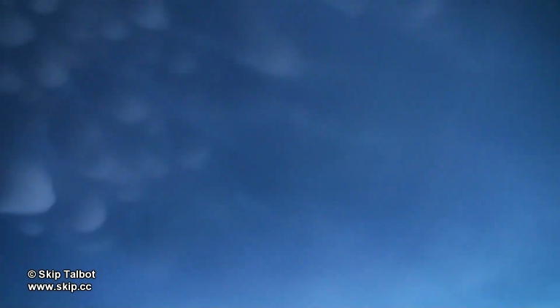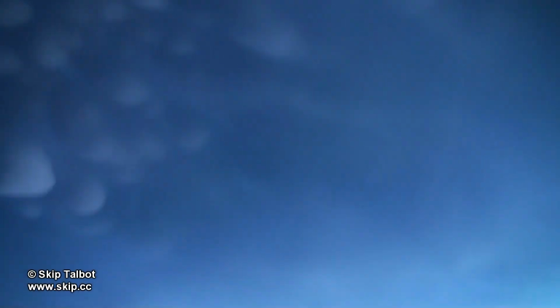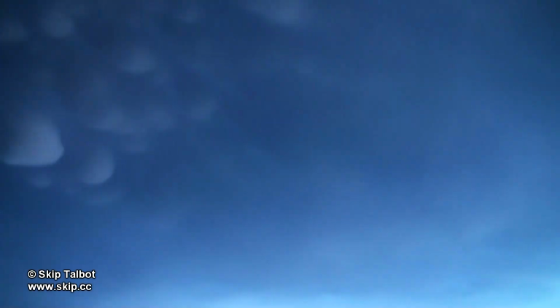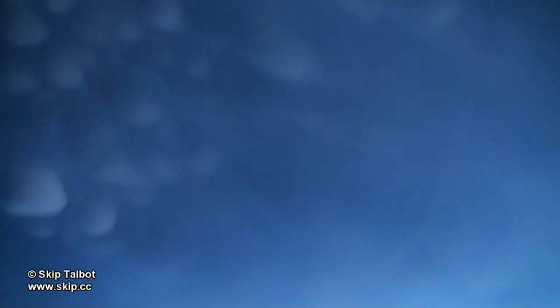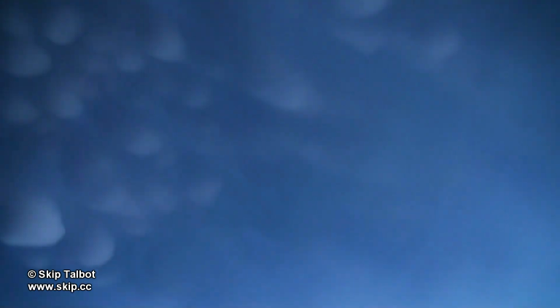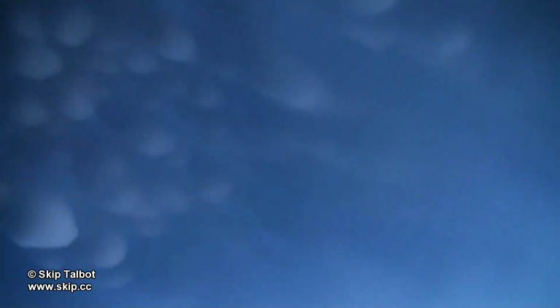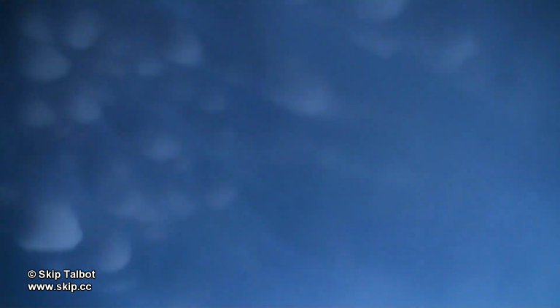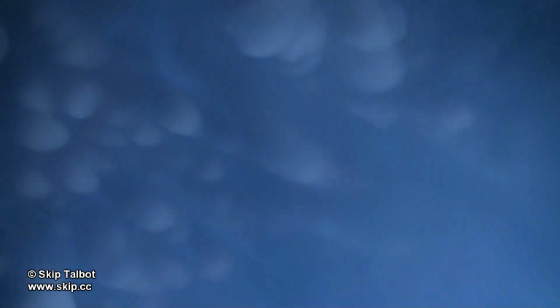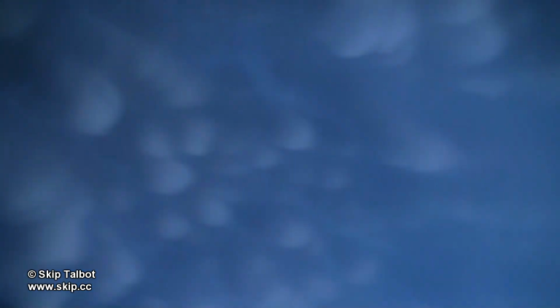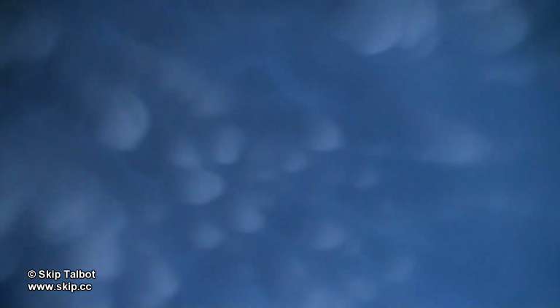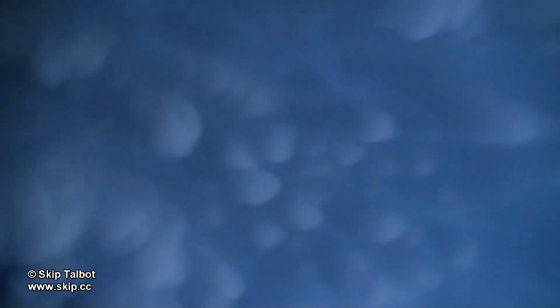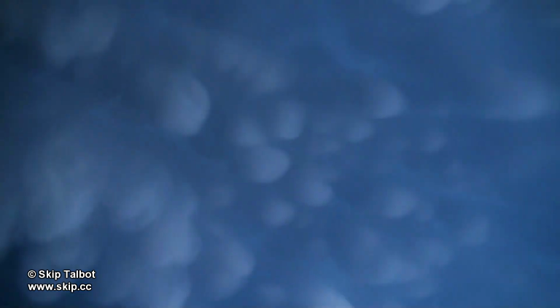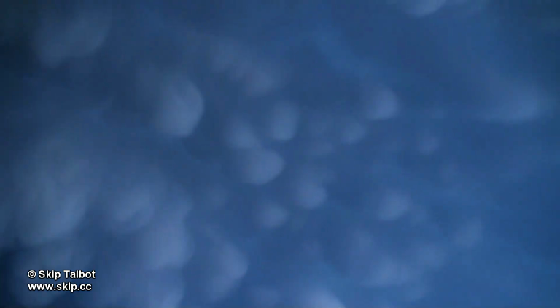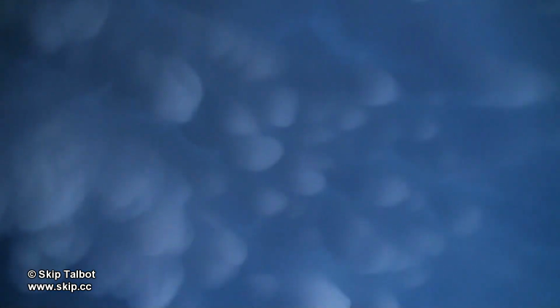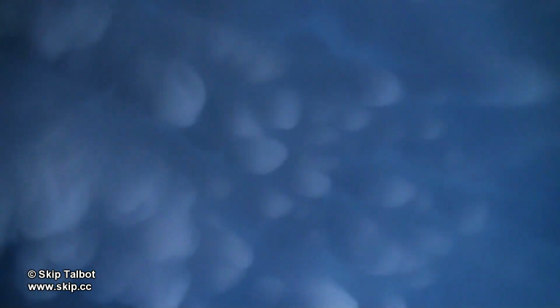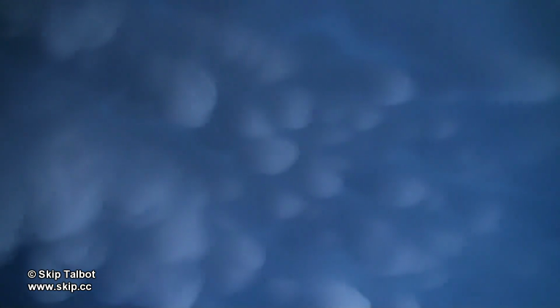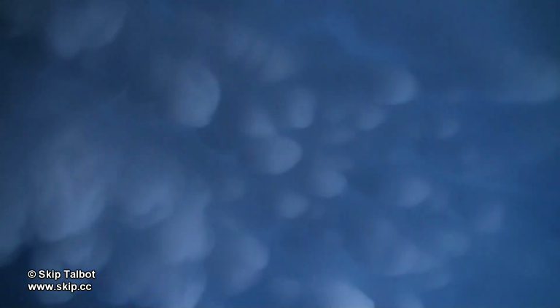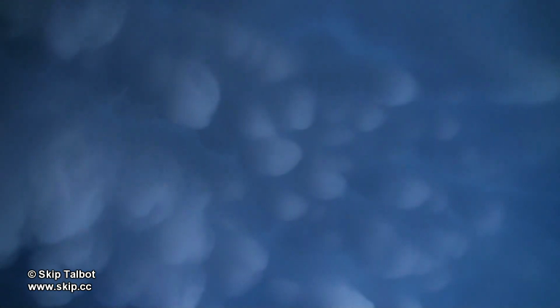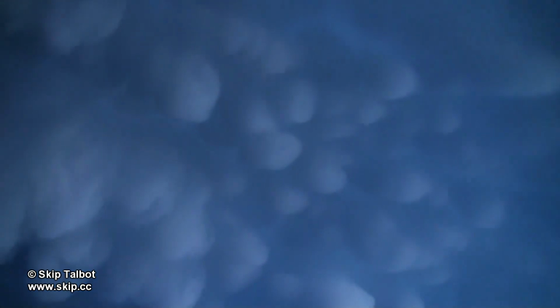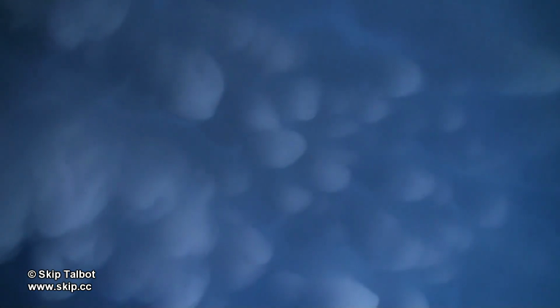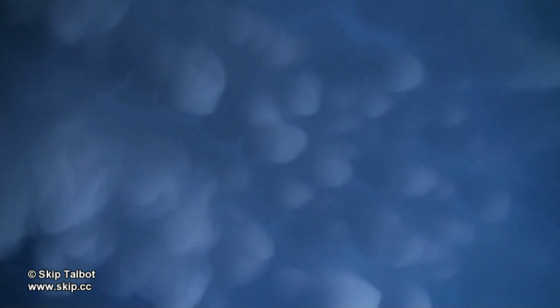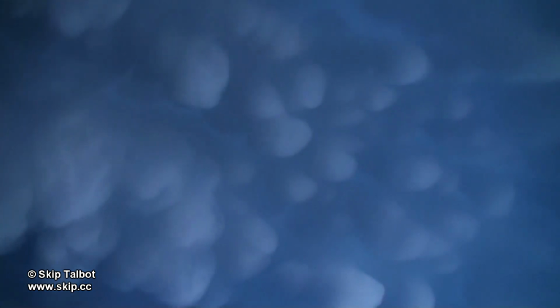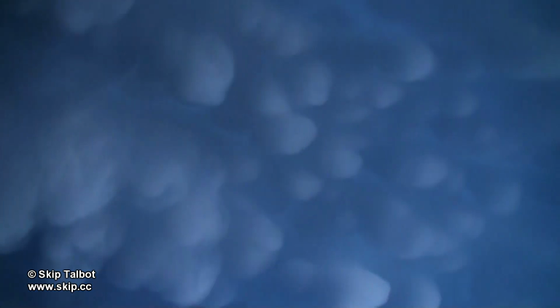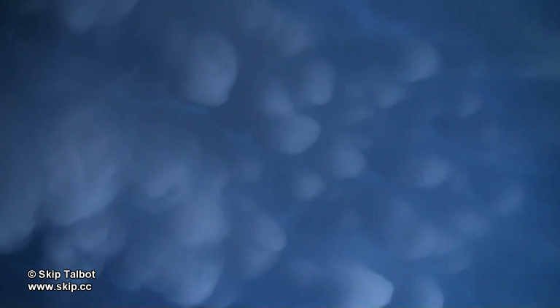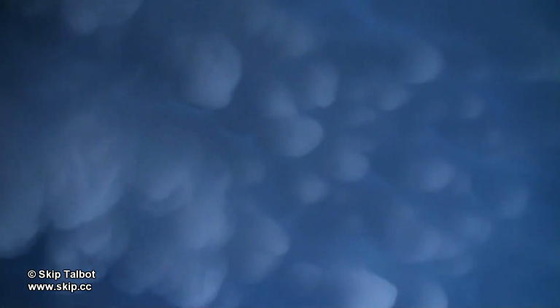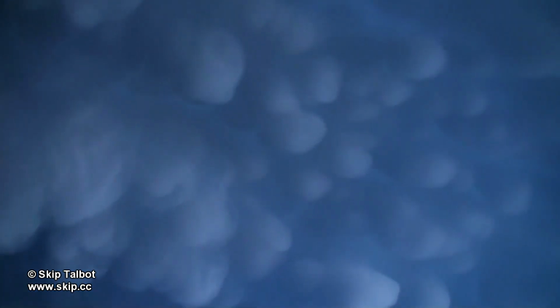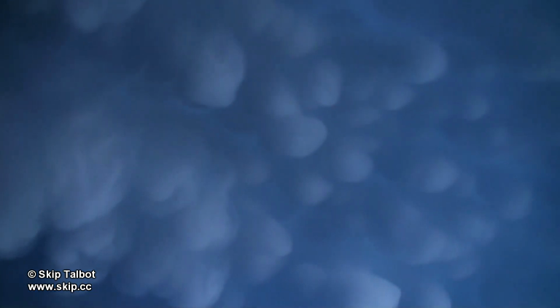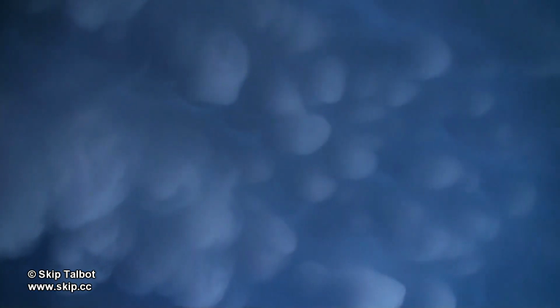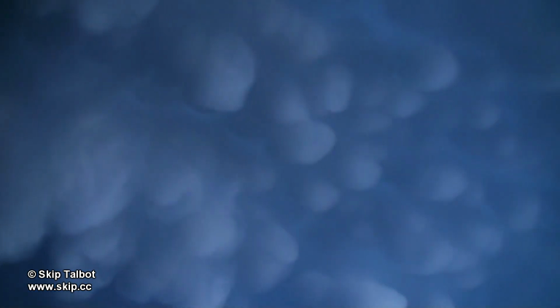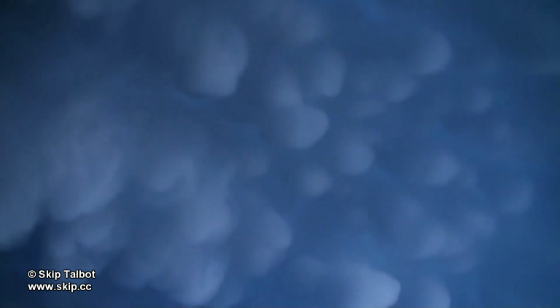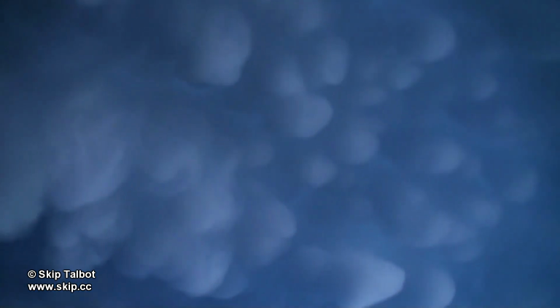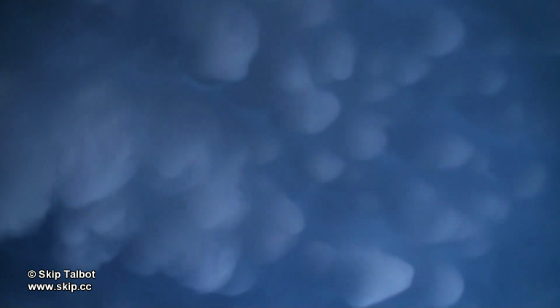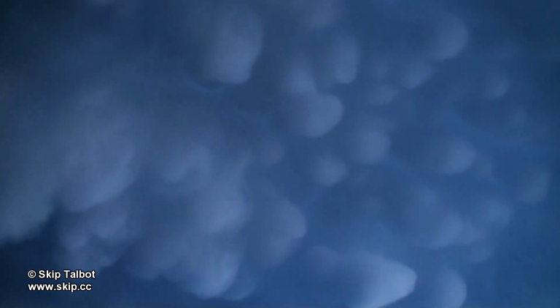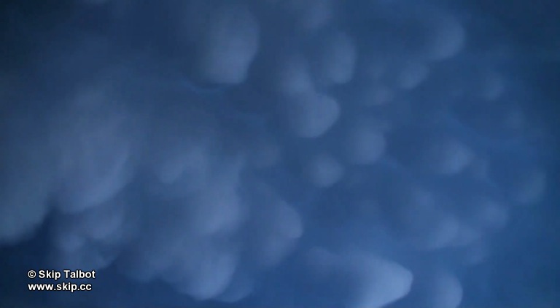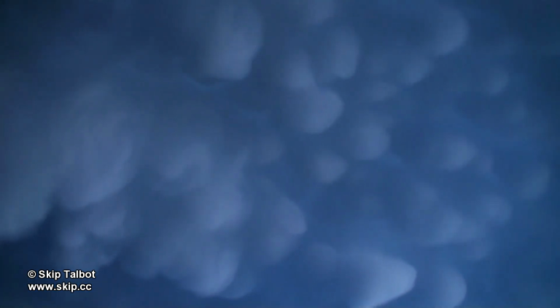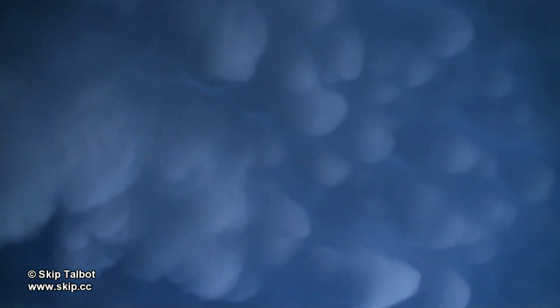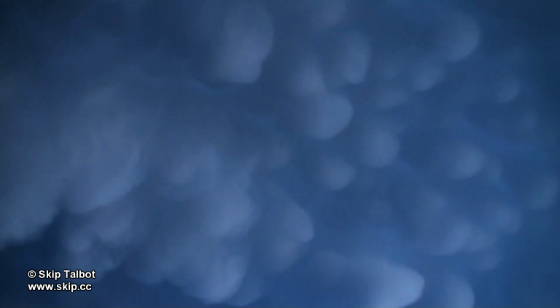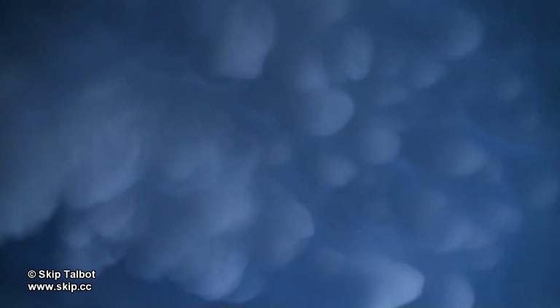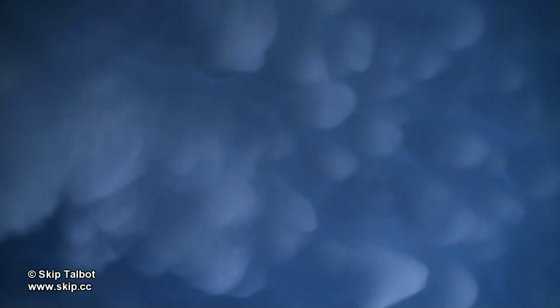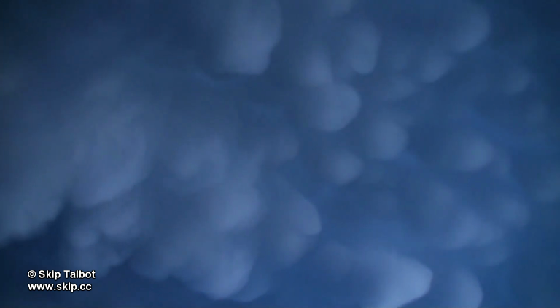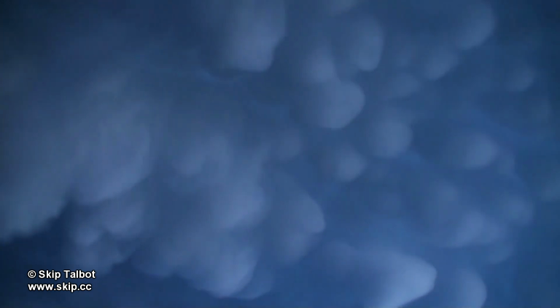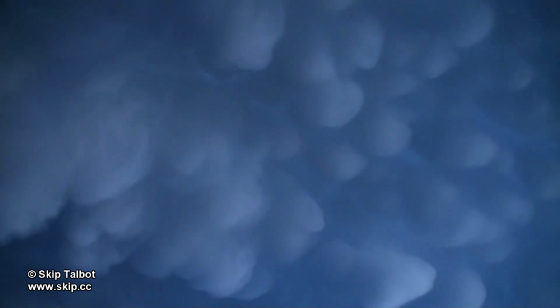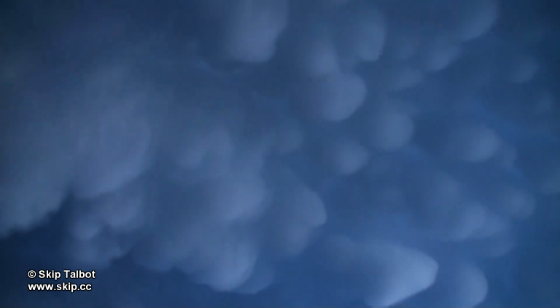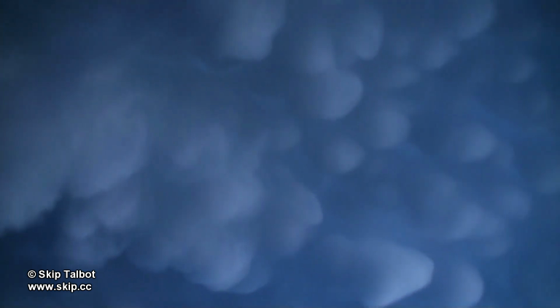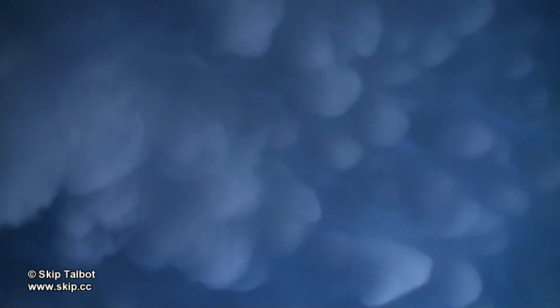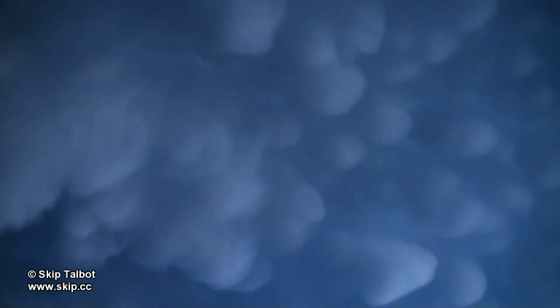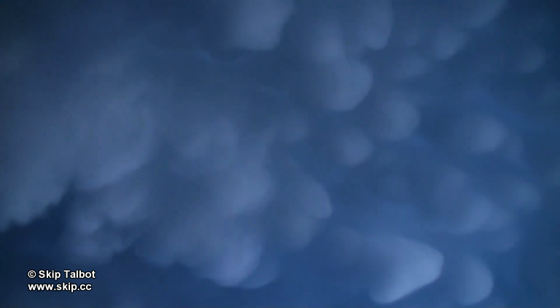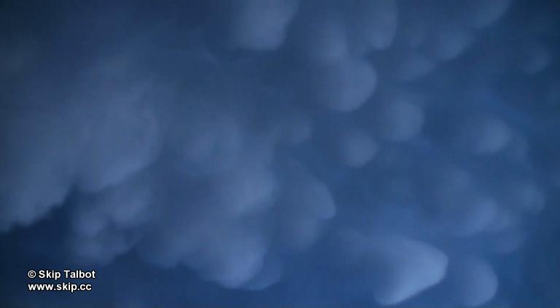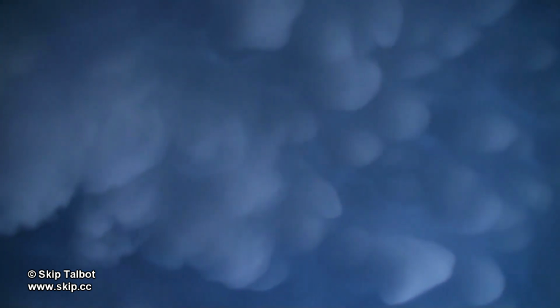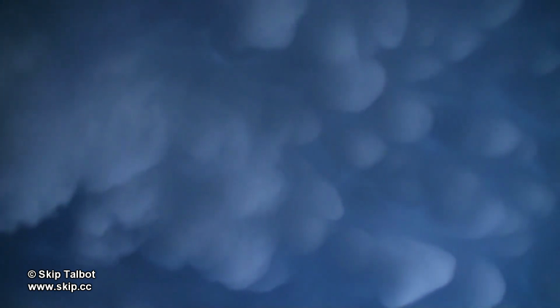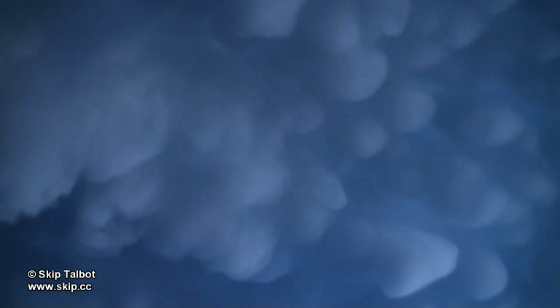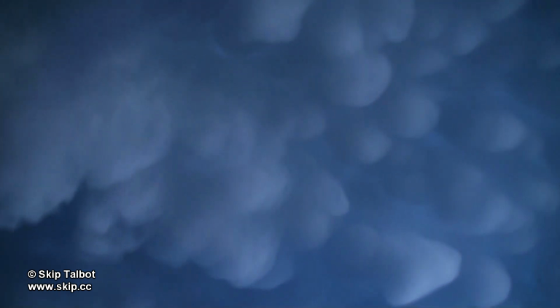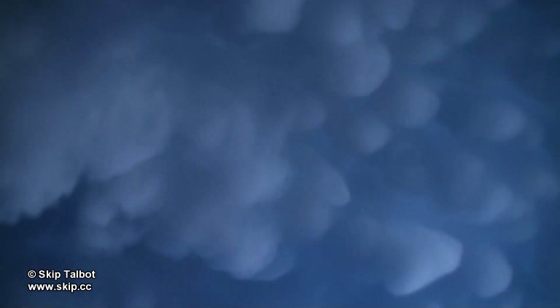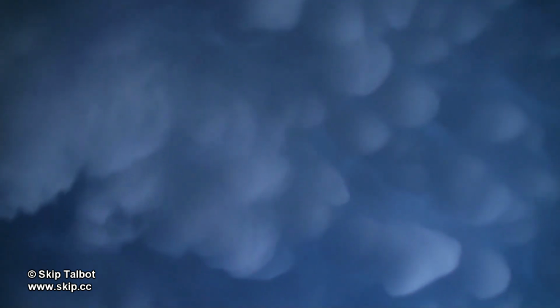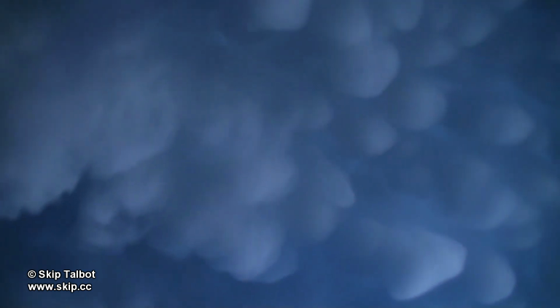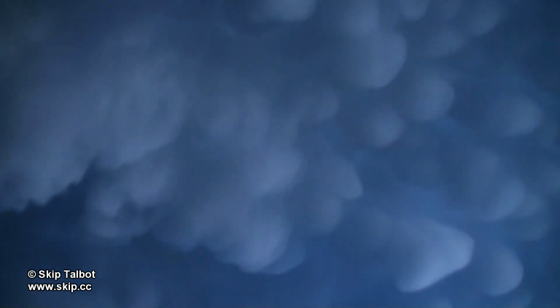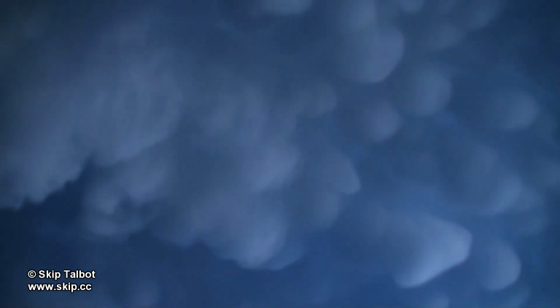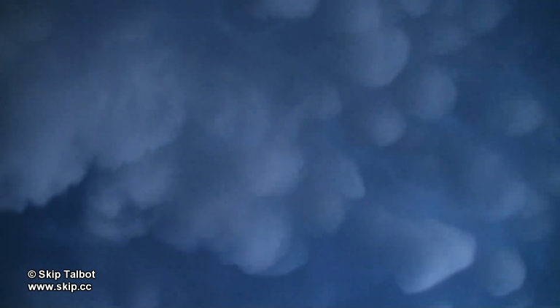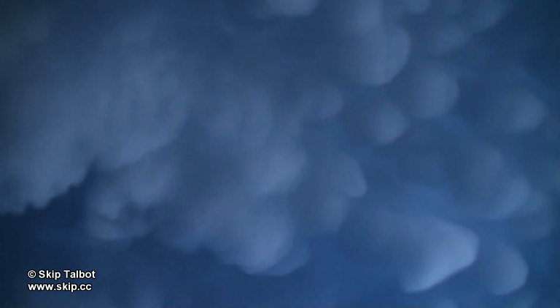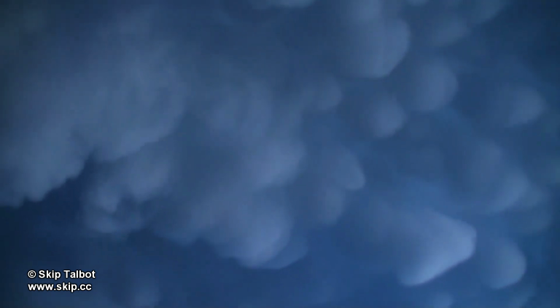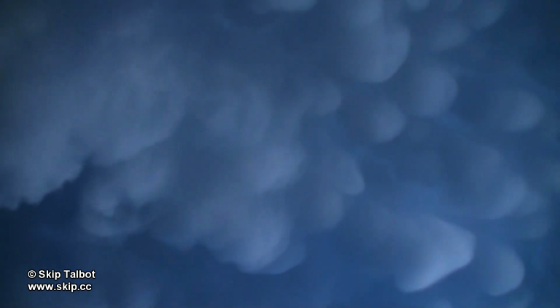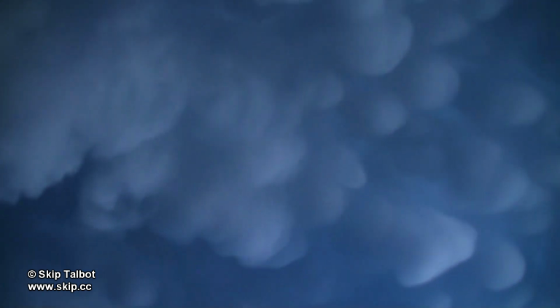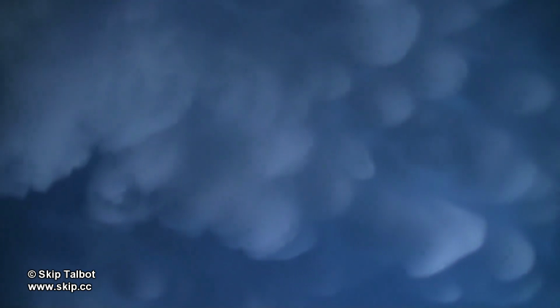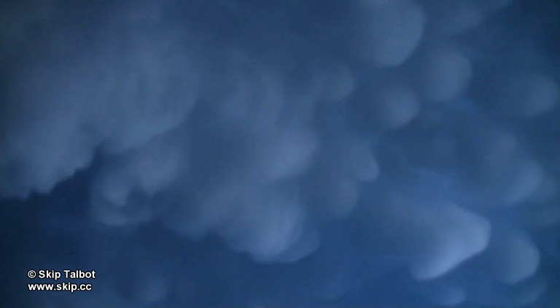I wound up getting on the storm just after dark when it picked up a tornado warning. I saw an interesting base but there wasn't enough lighting to film it — I was just trying to get on the storm.